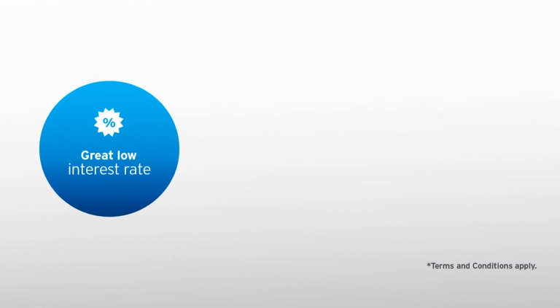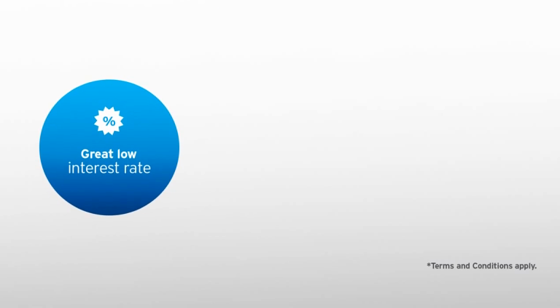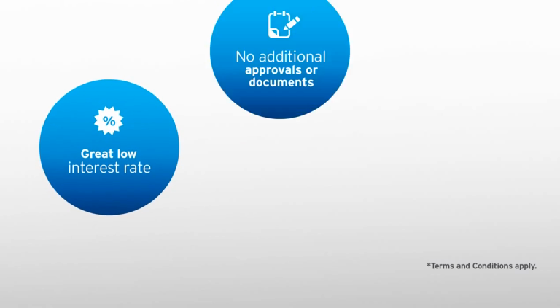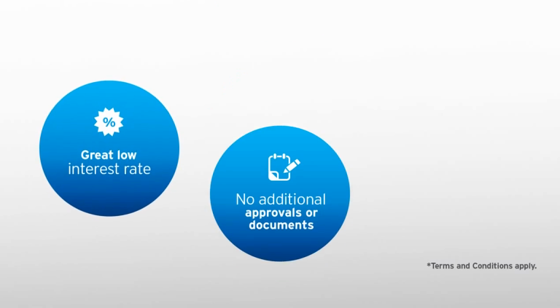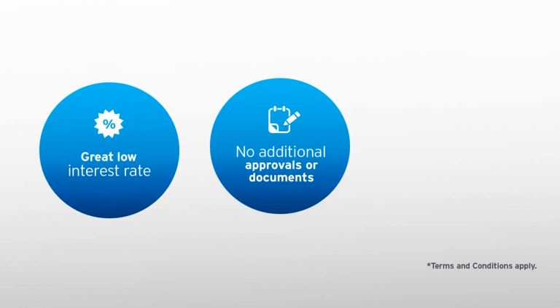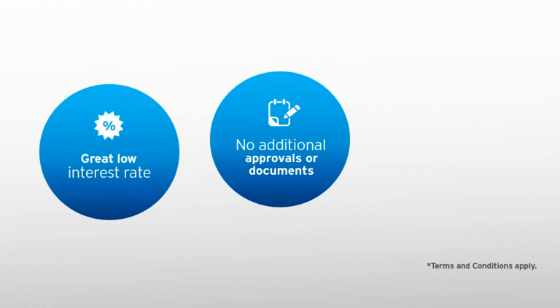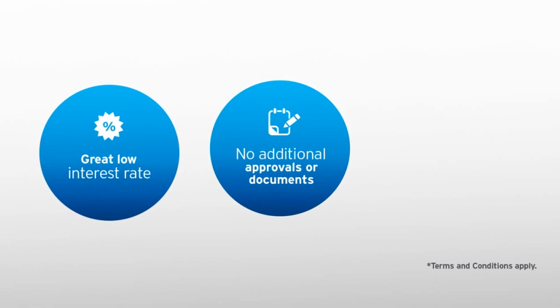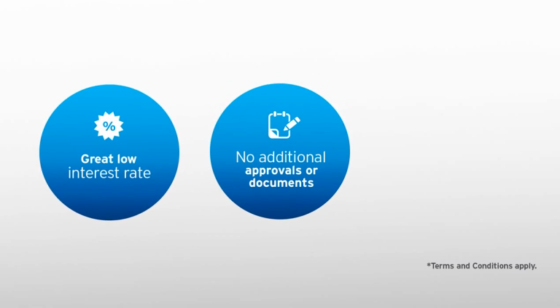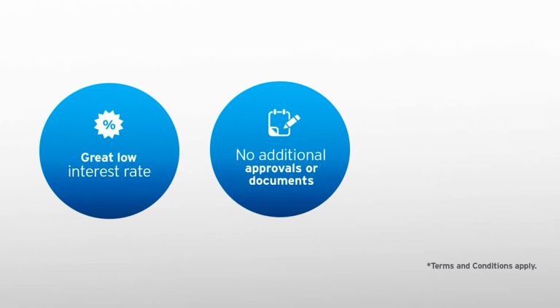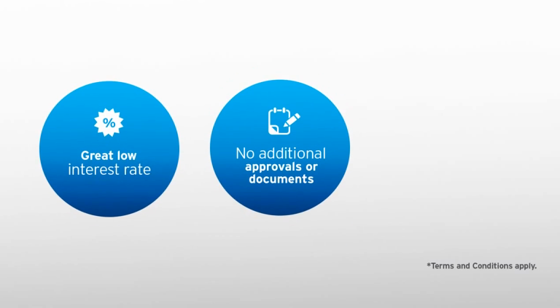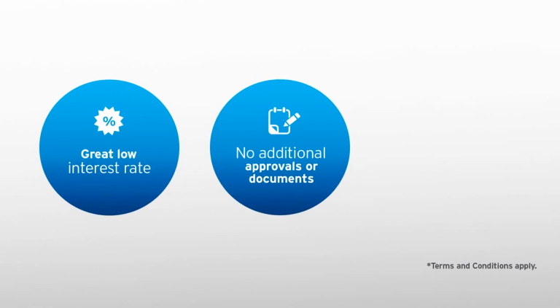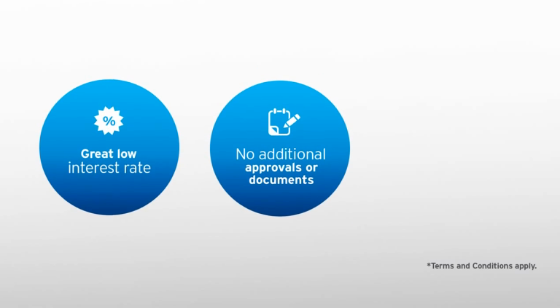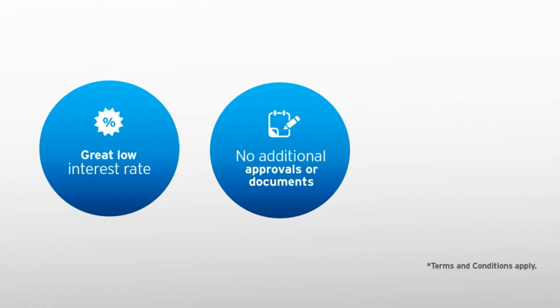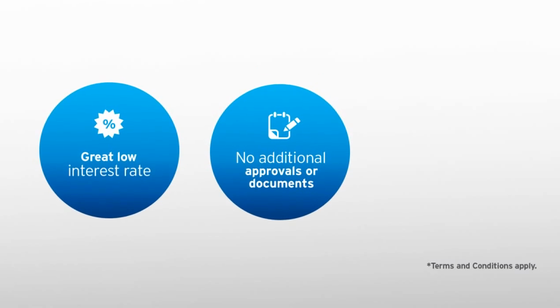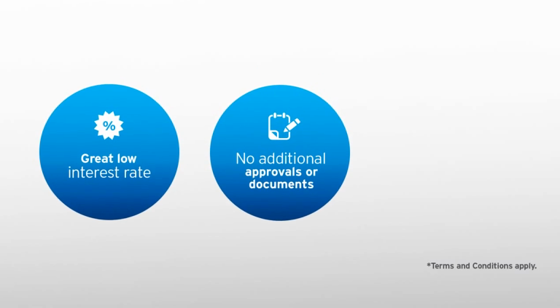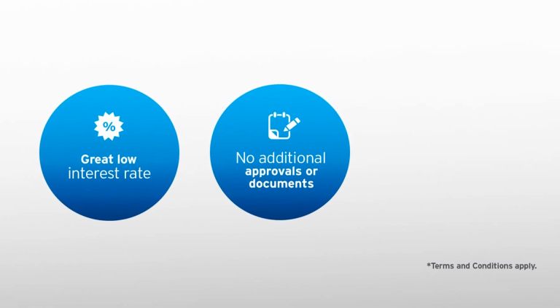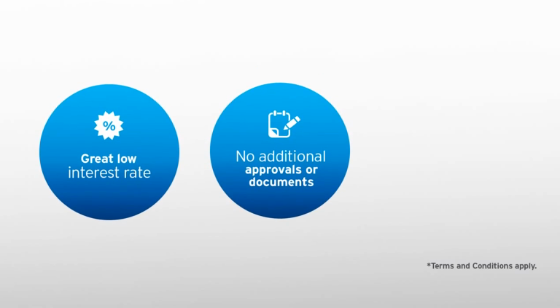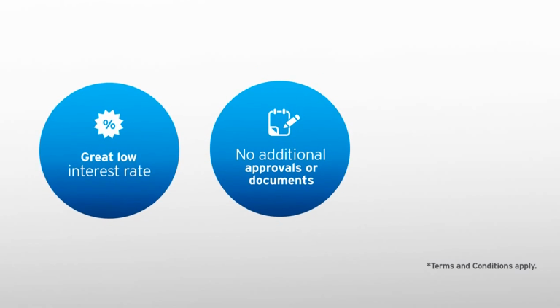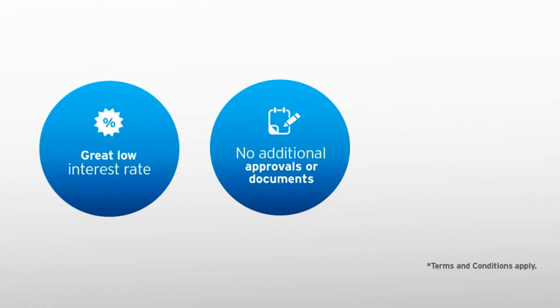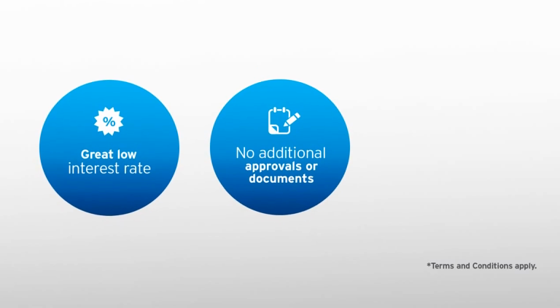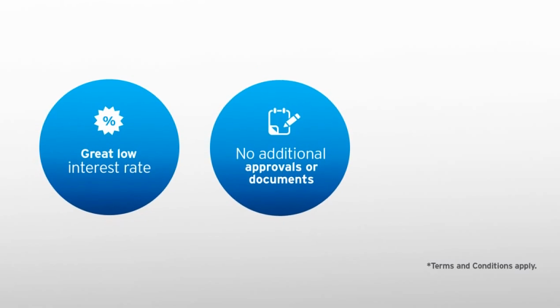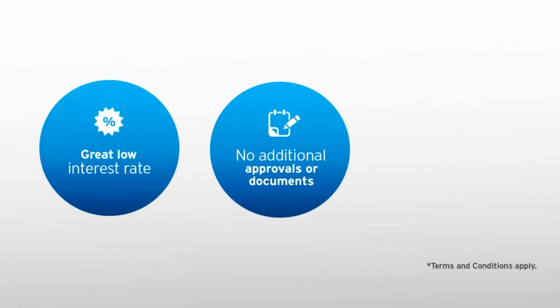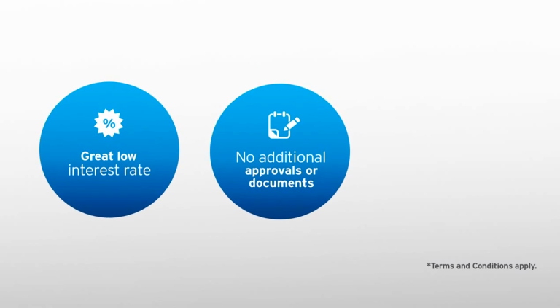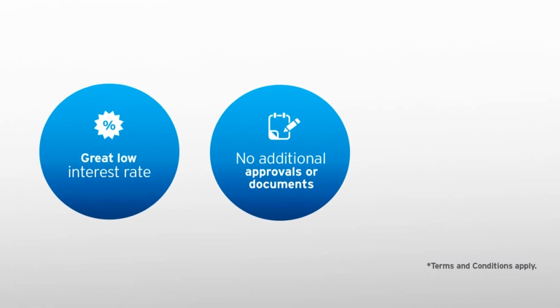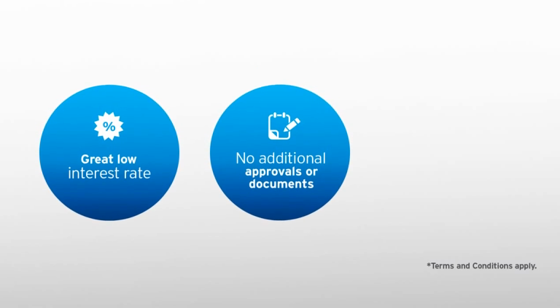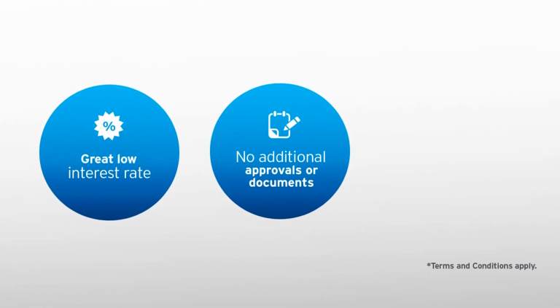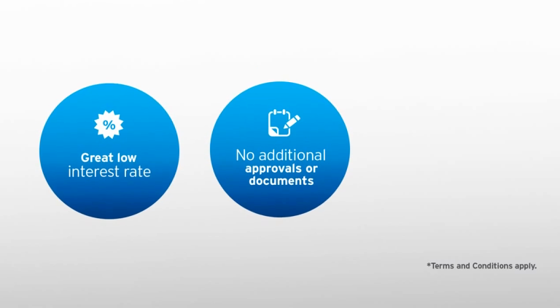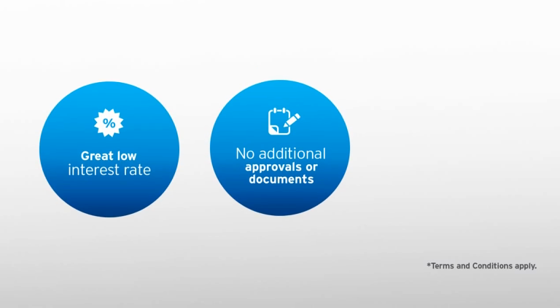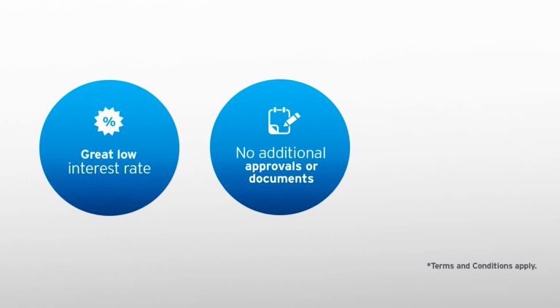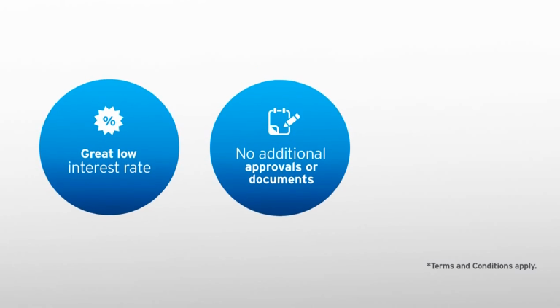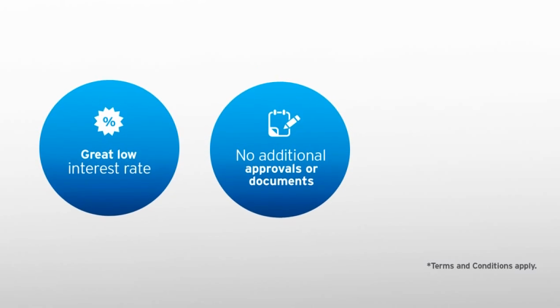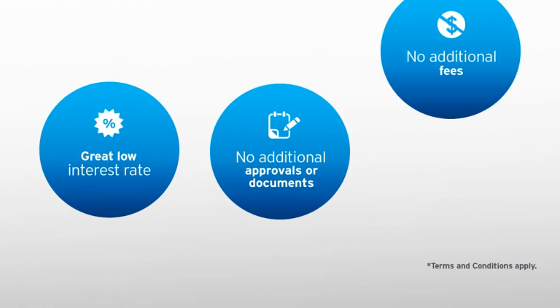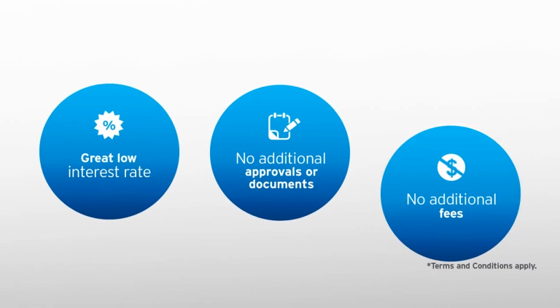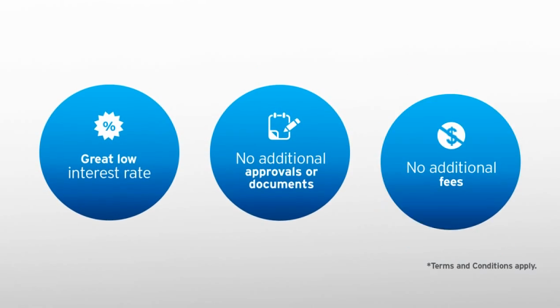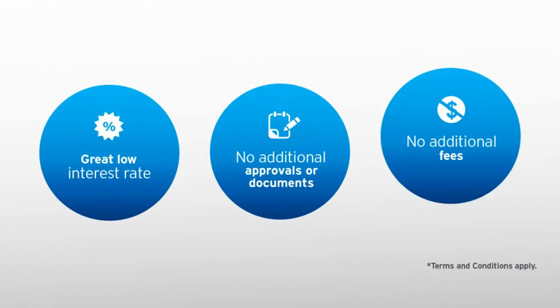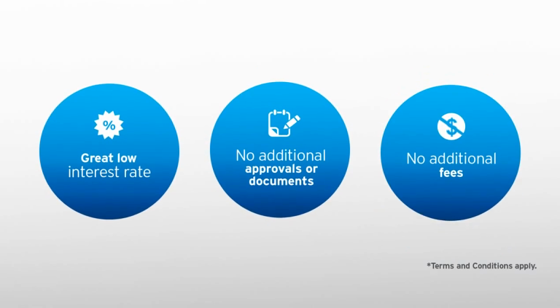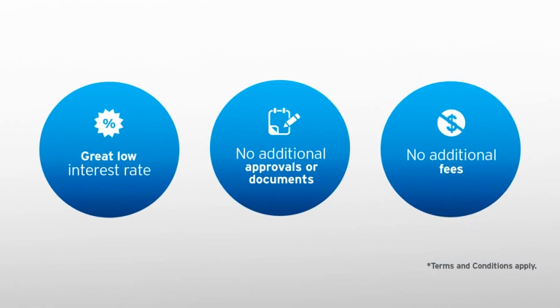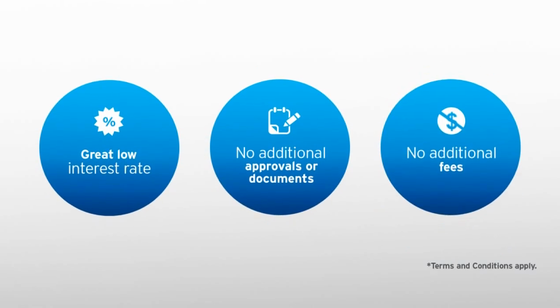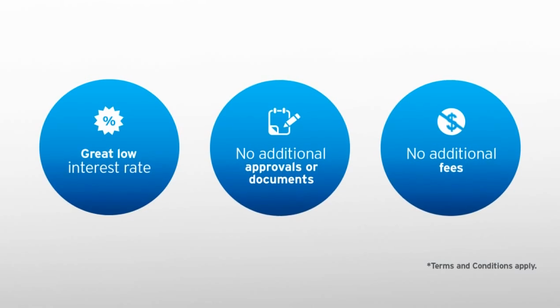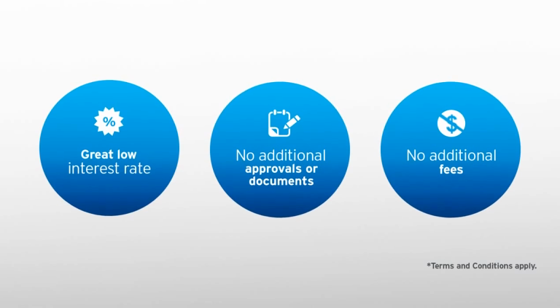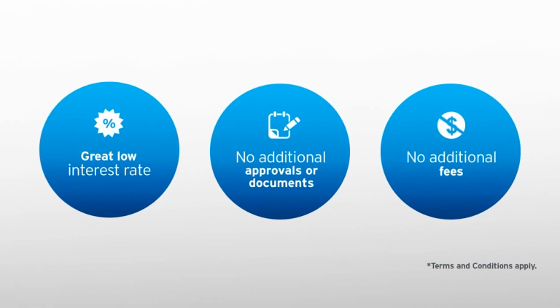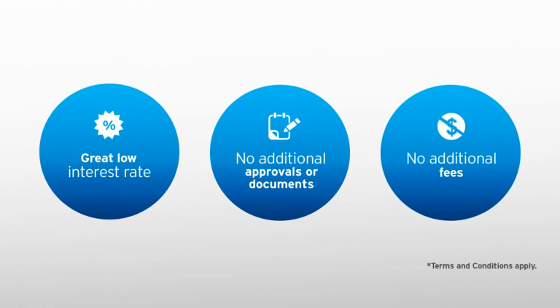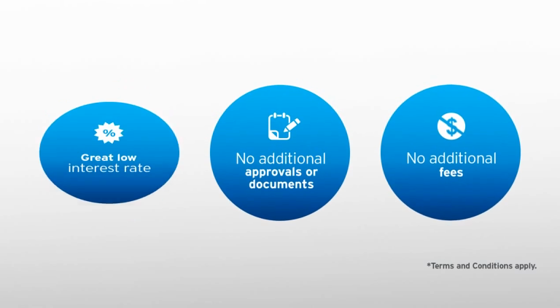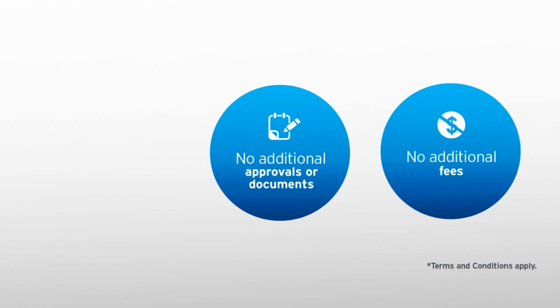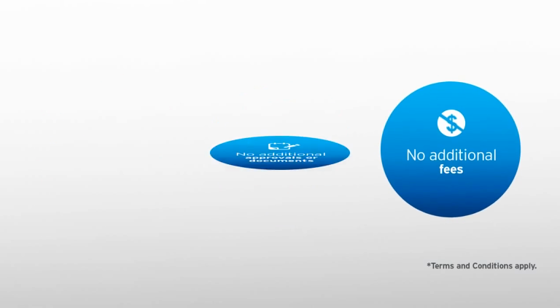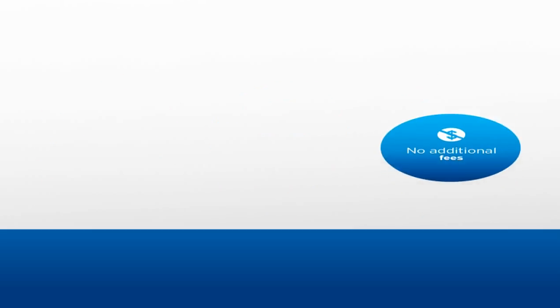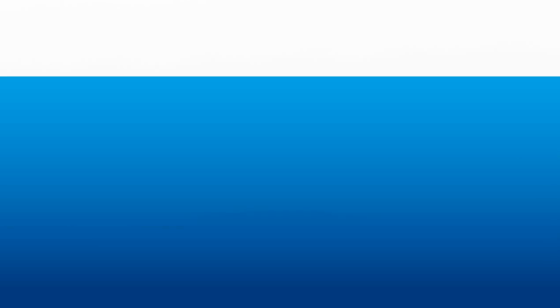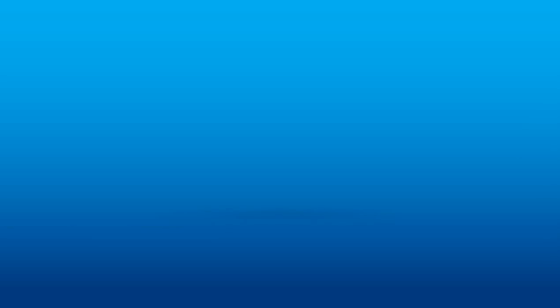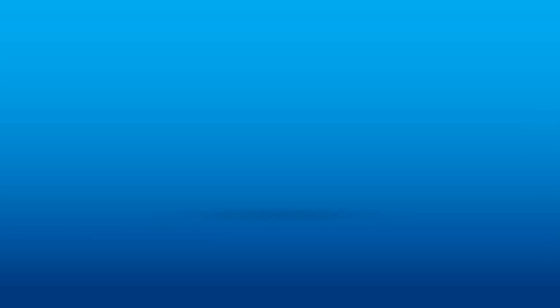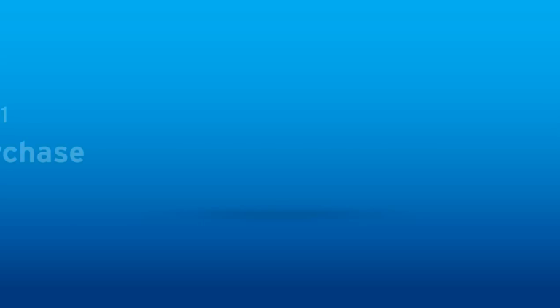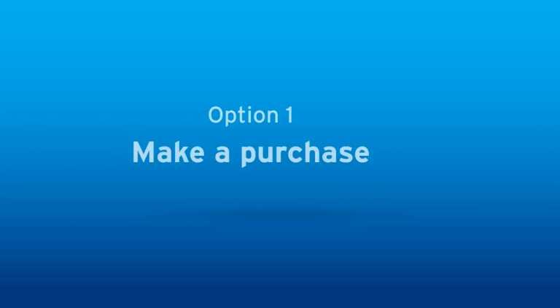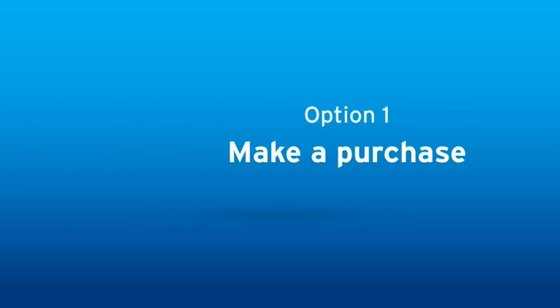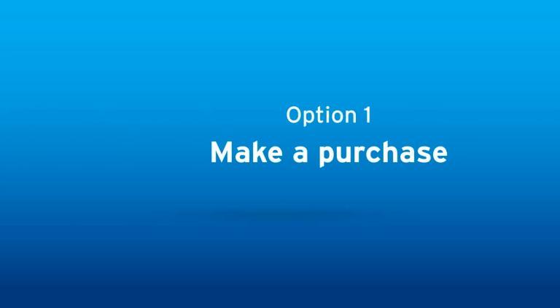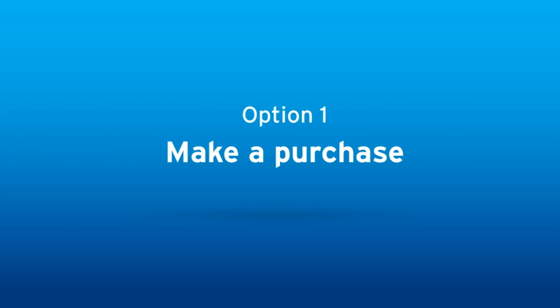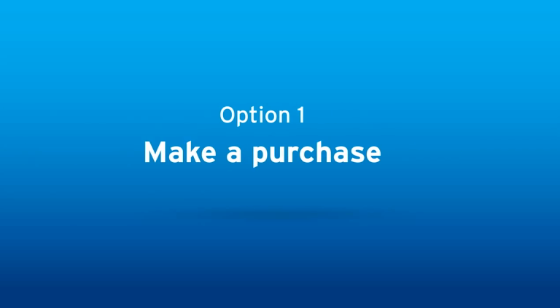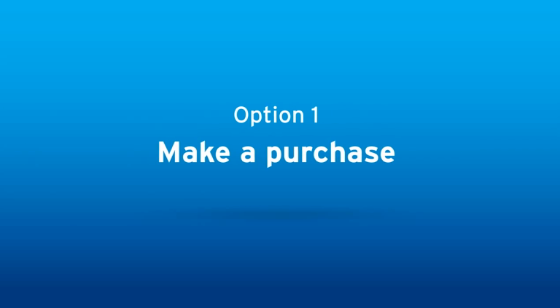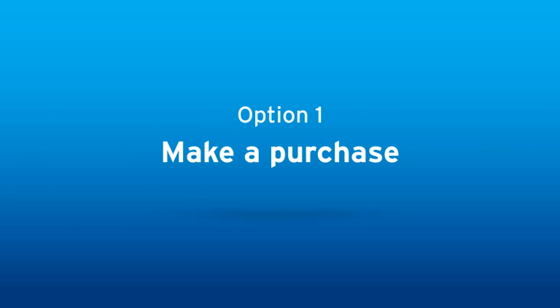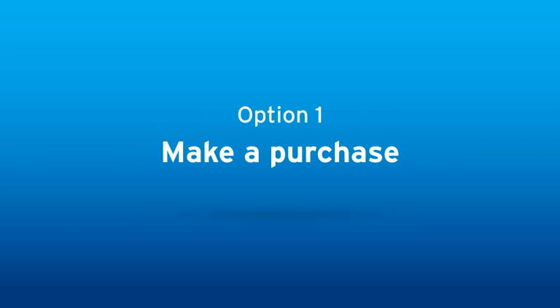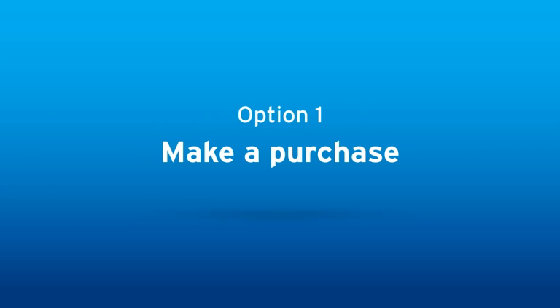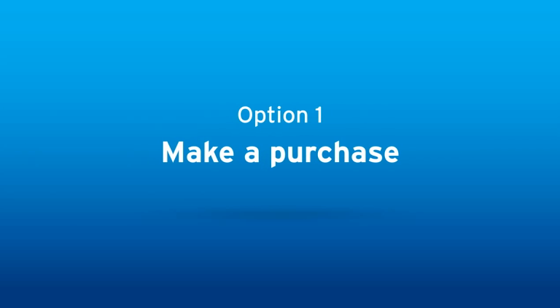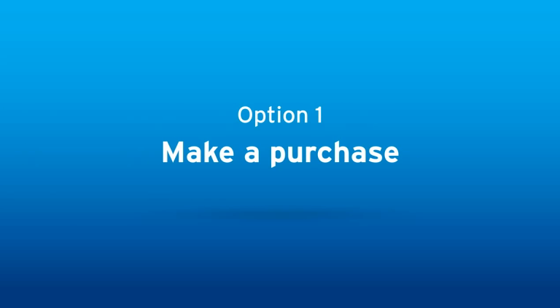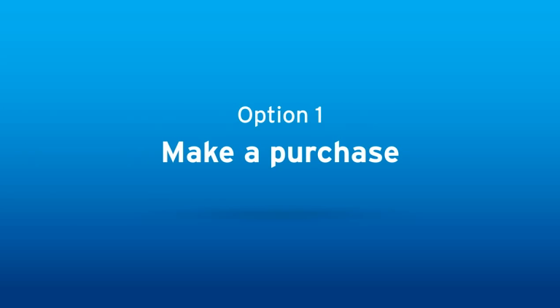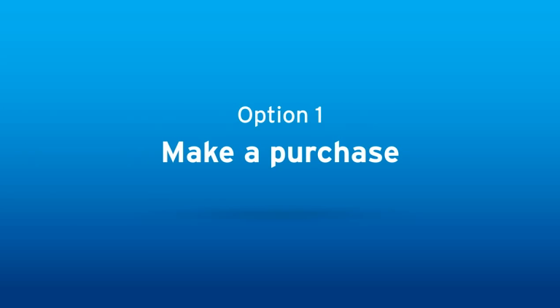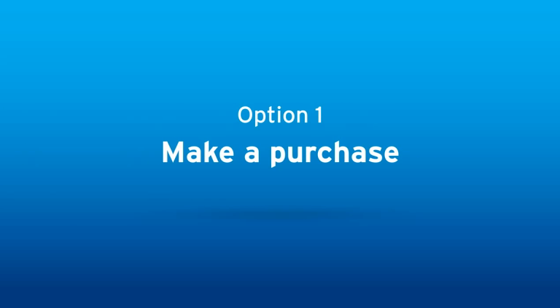You don't need any new approvals or additional documents, and there's no additional fees. You can use a fixed payment option in two ways.